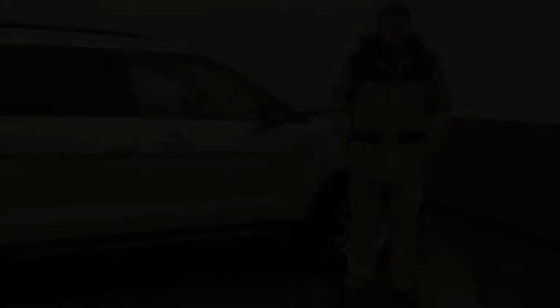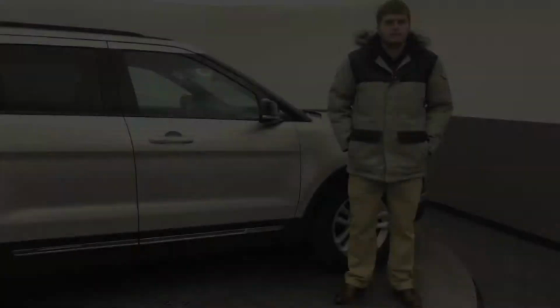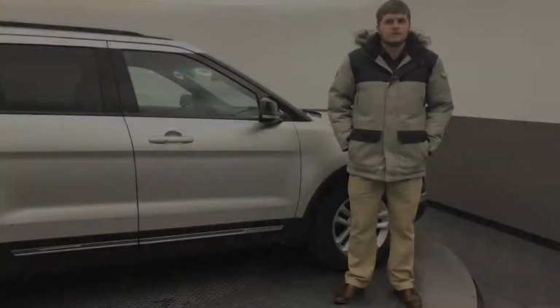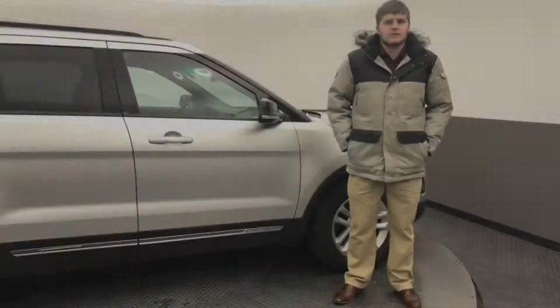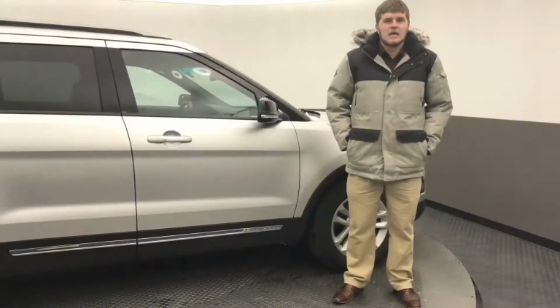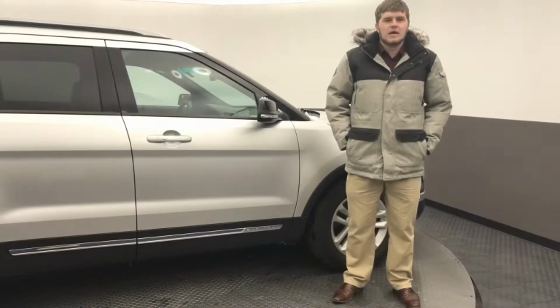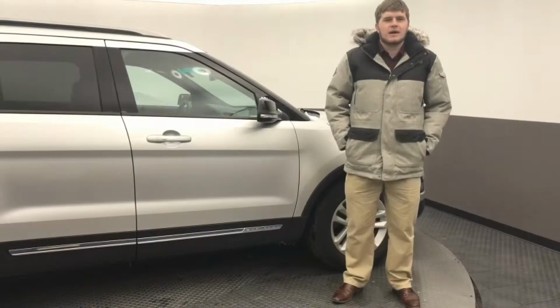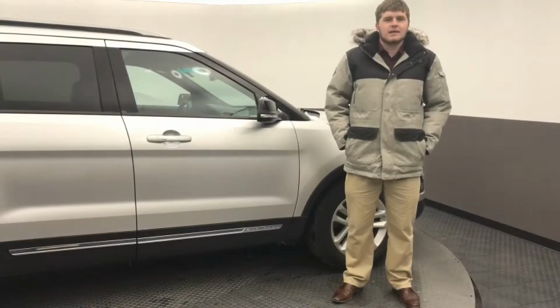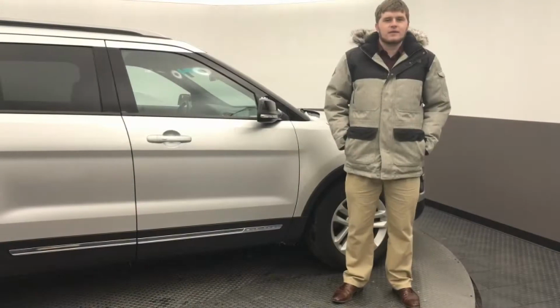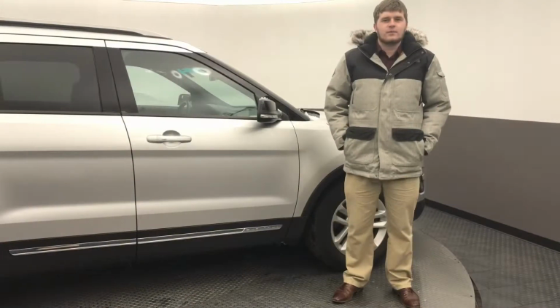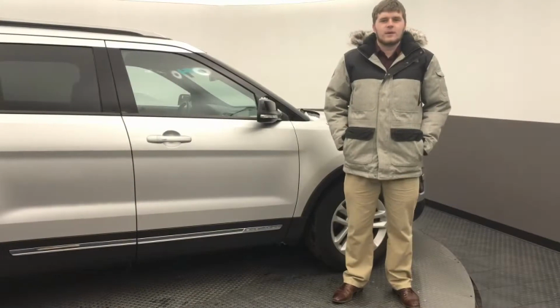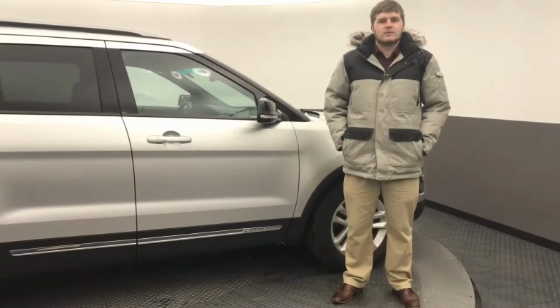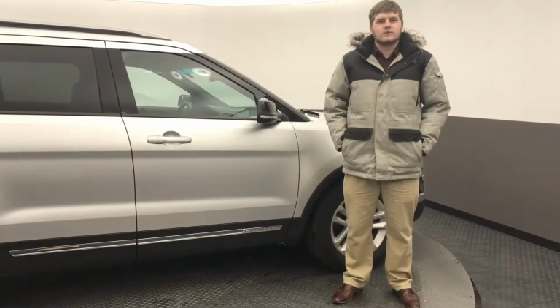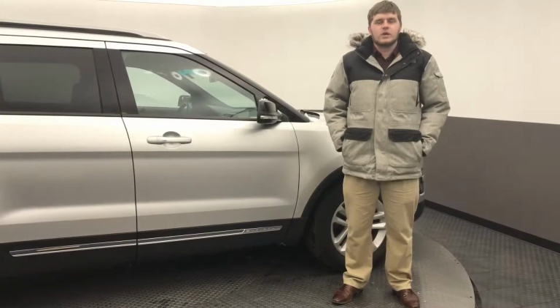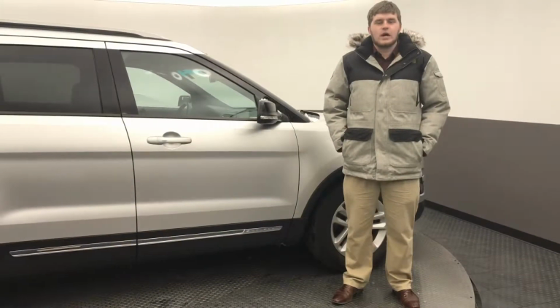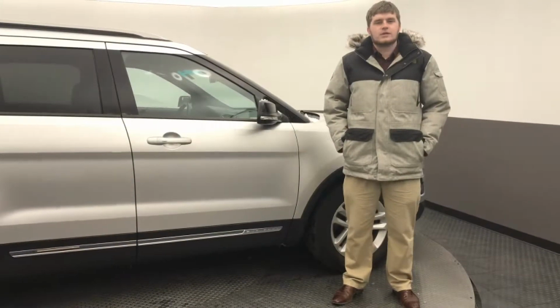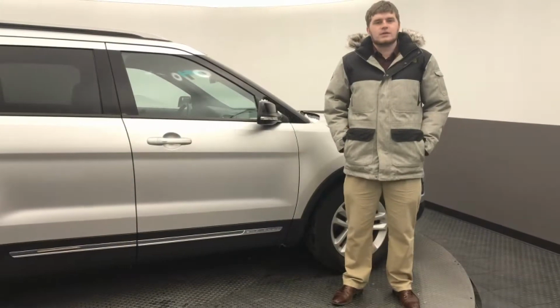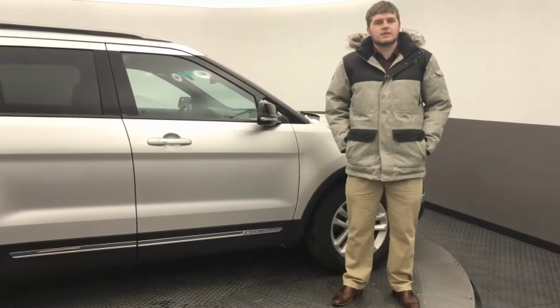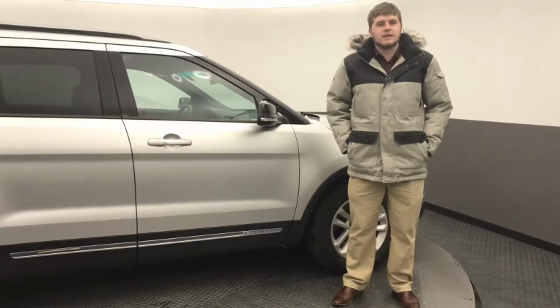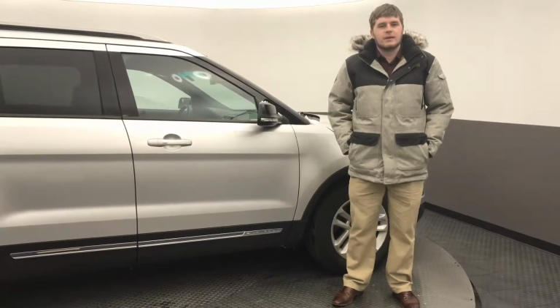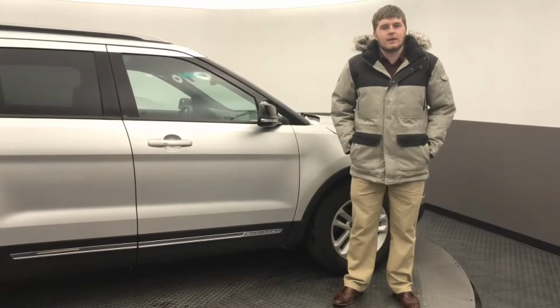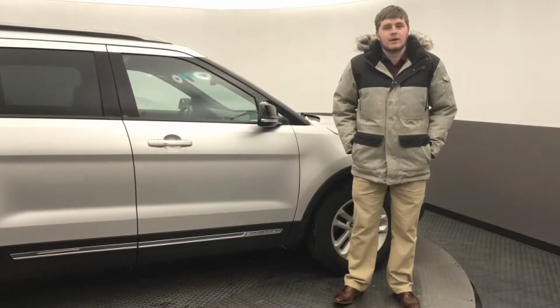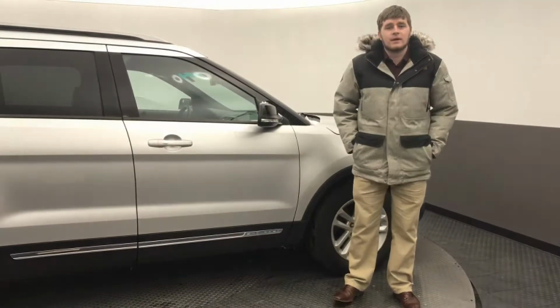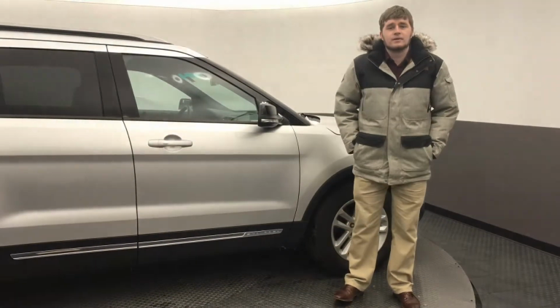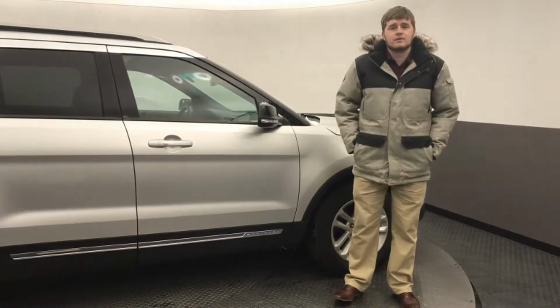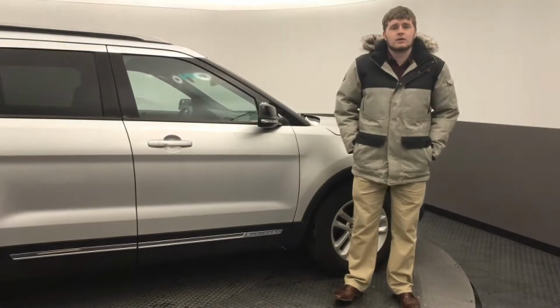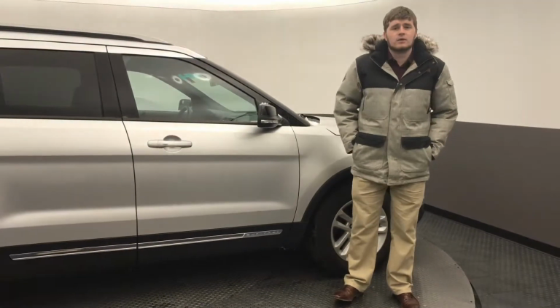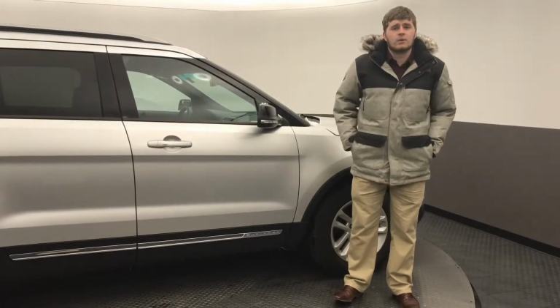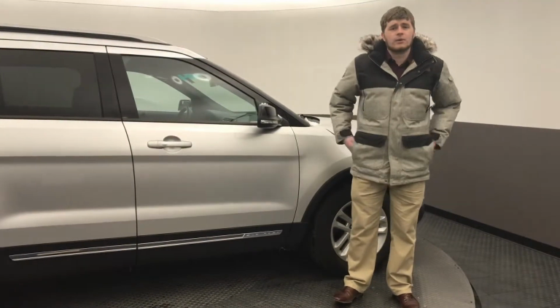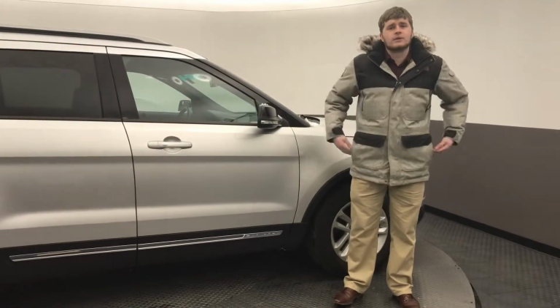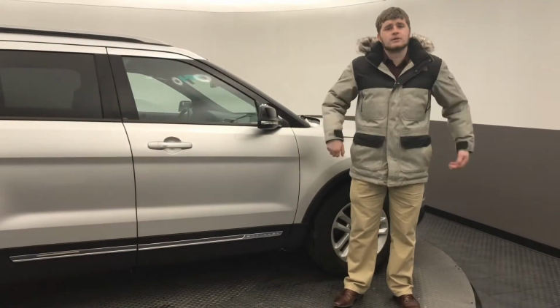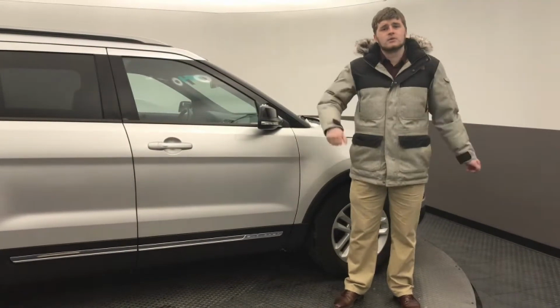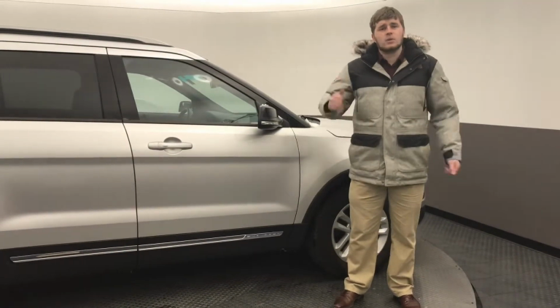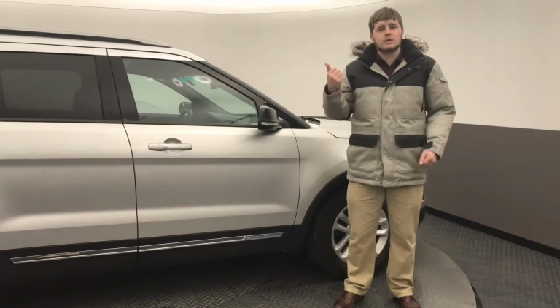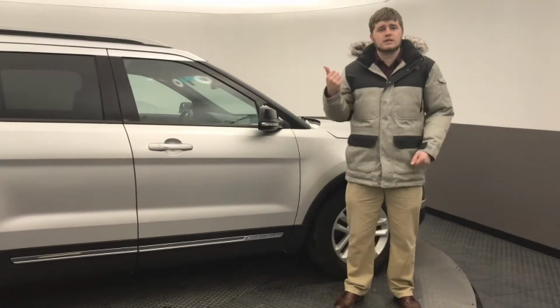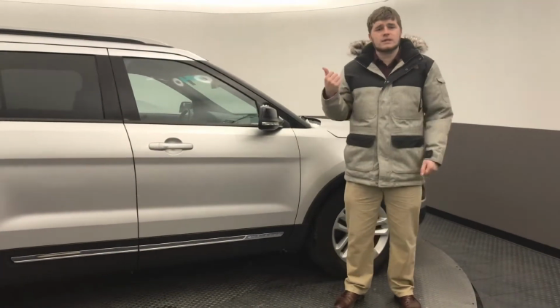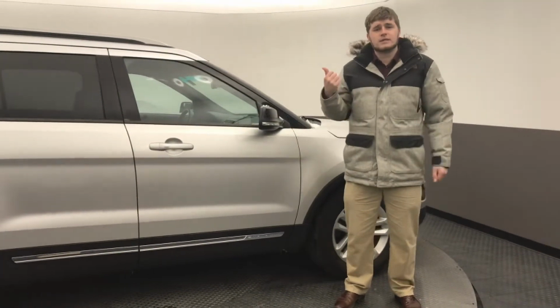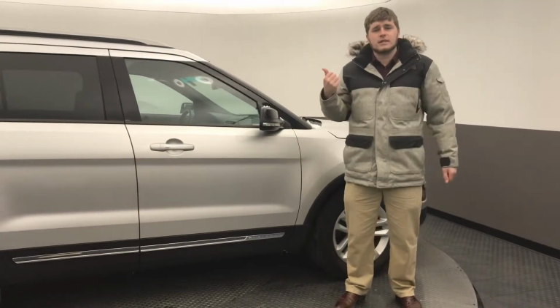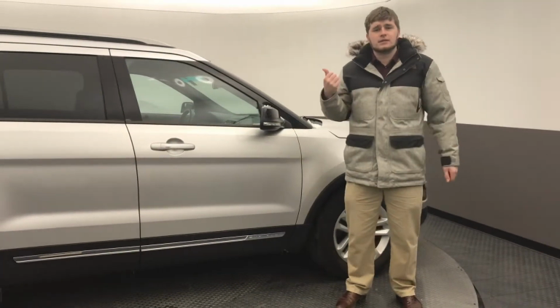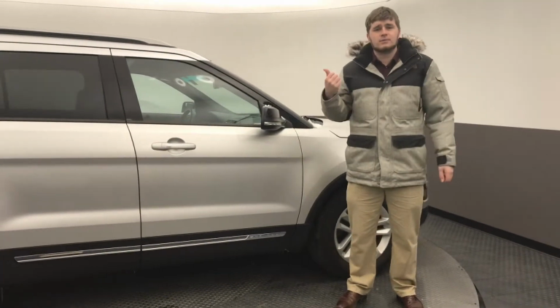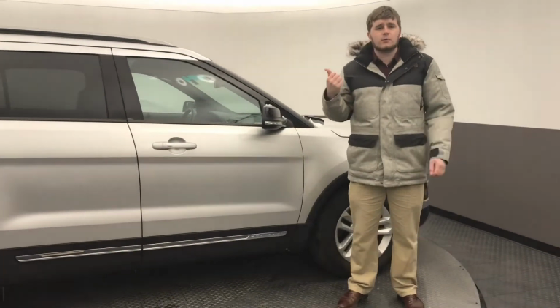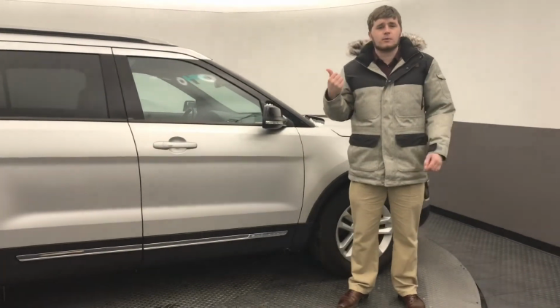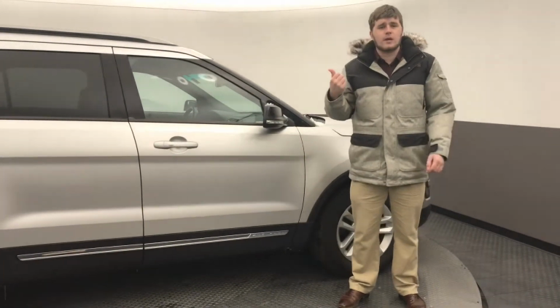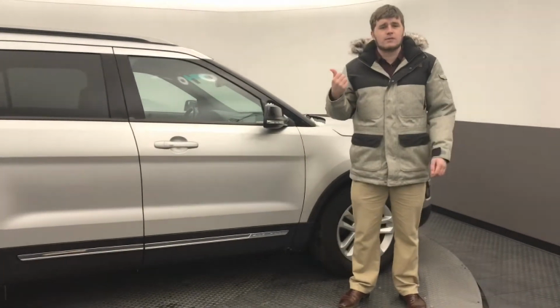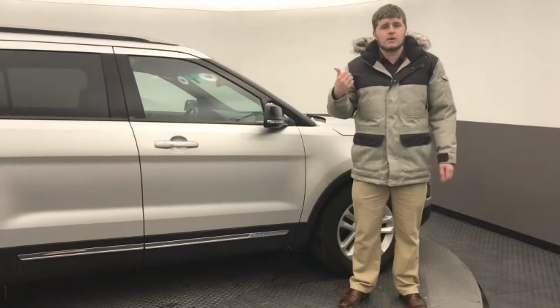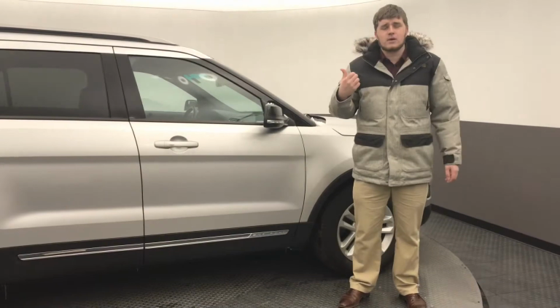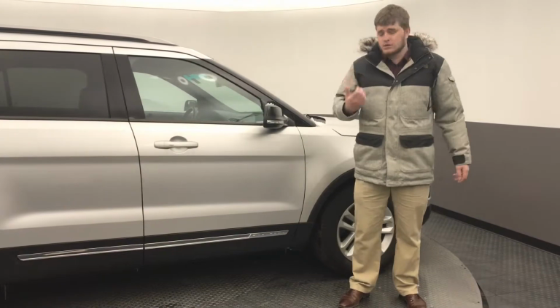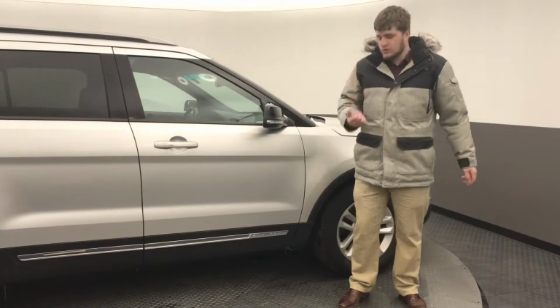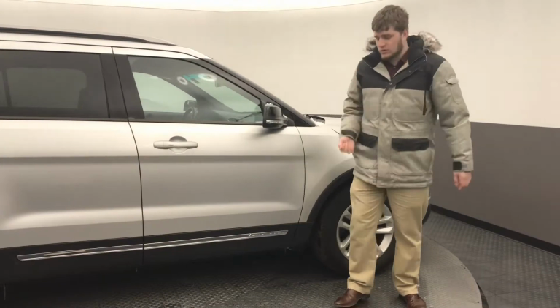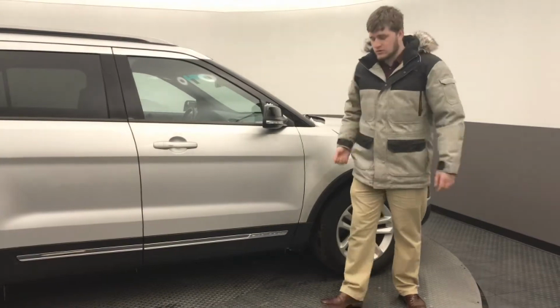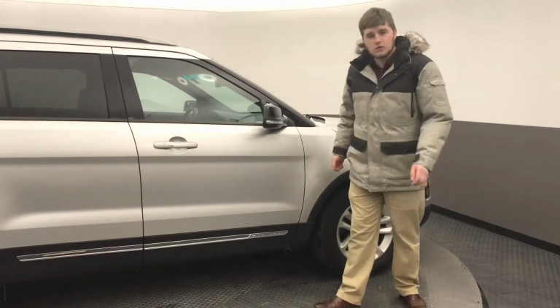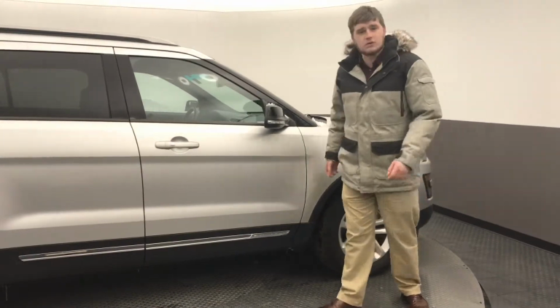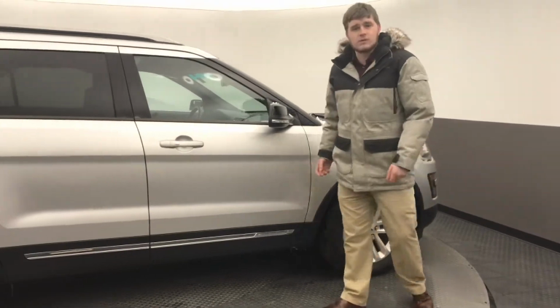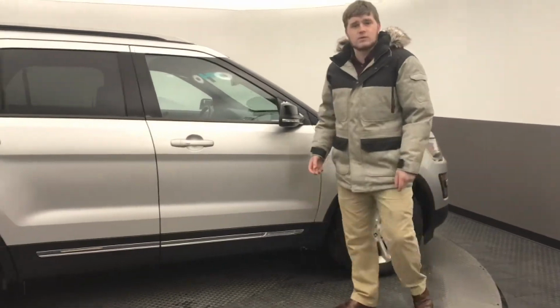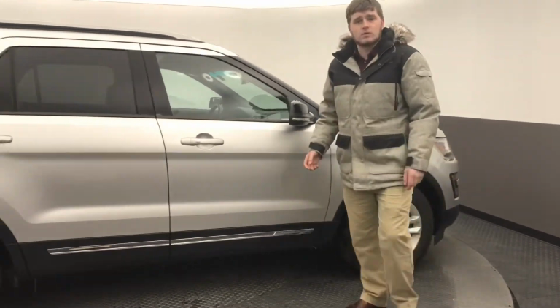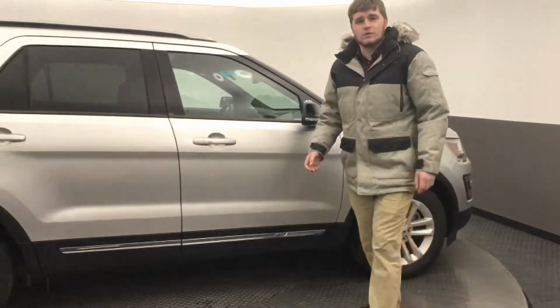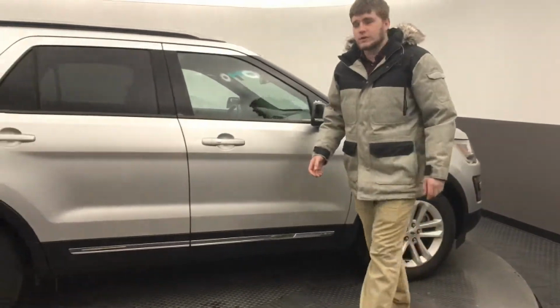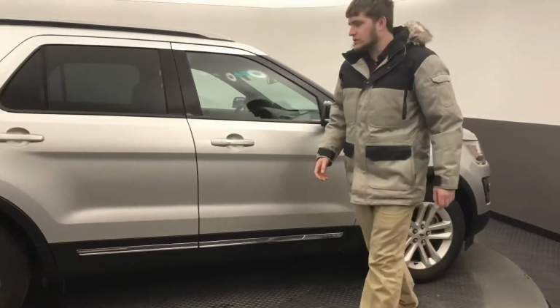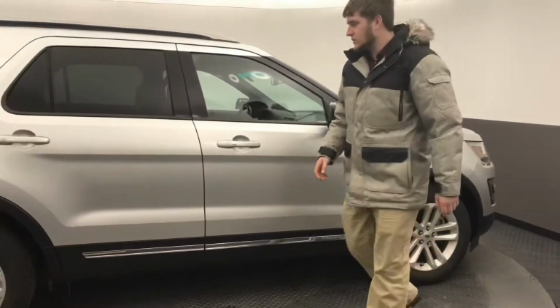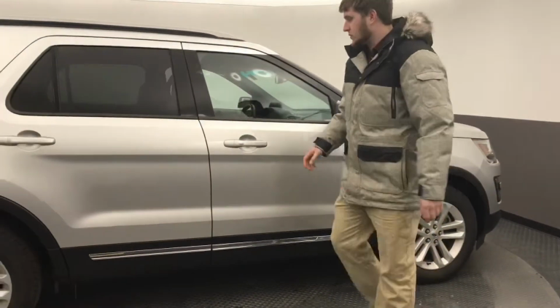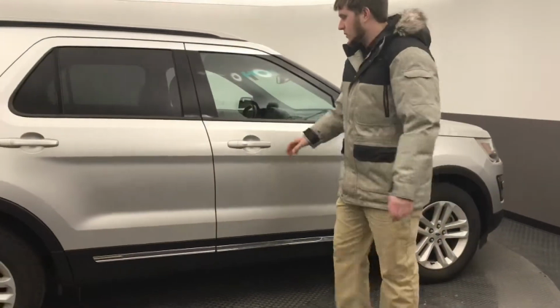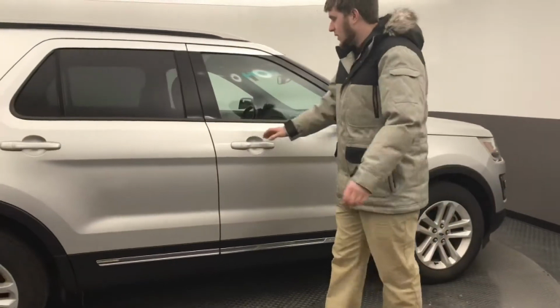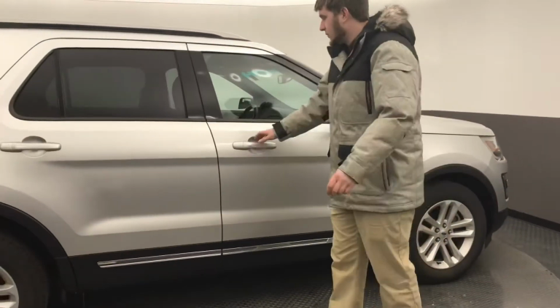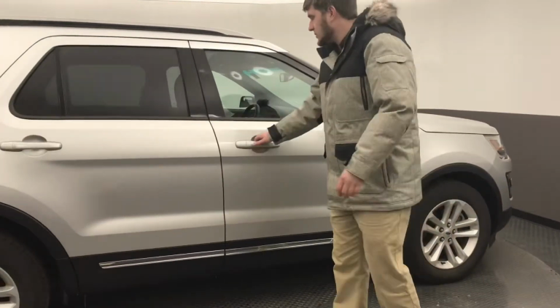Hi David, my name is Josh here at Stateline. Thanks for your inquiry on this 2016 Explorer we have here. I'm just going to show you some of these cool features this one offers.